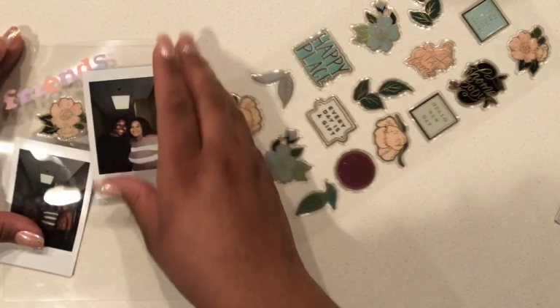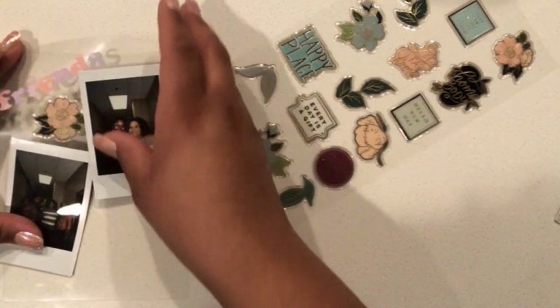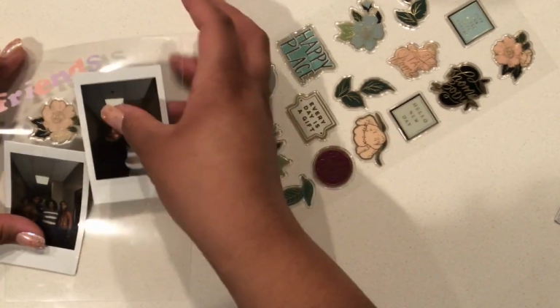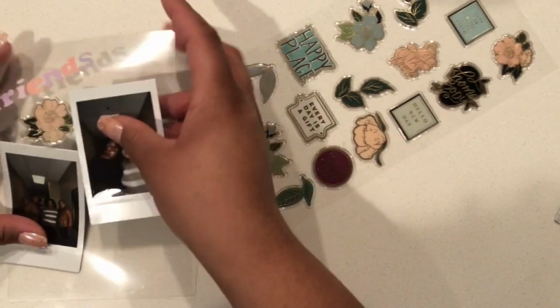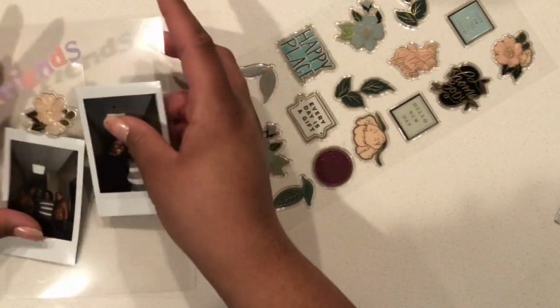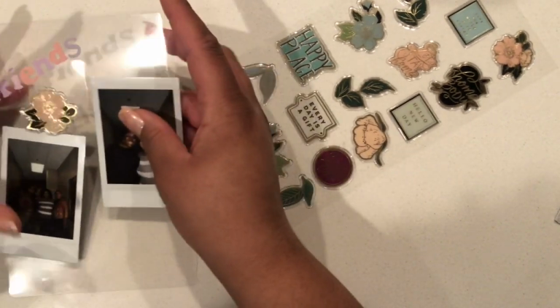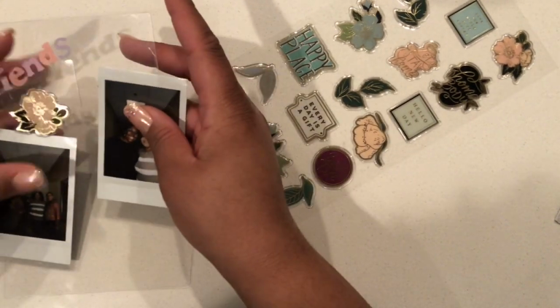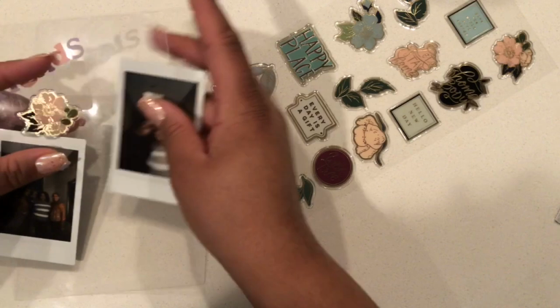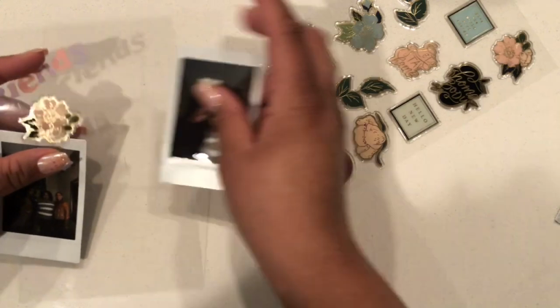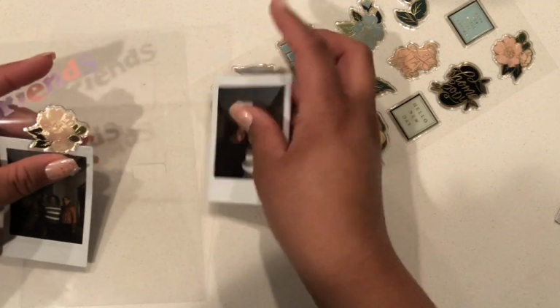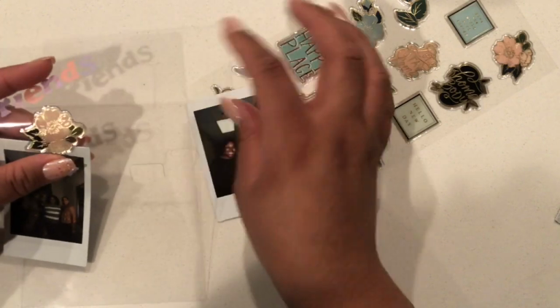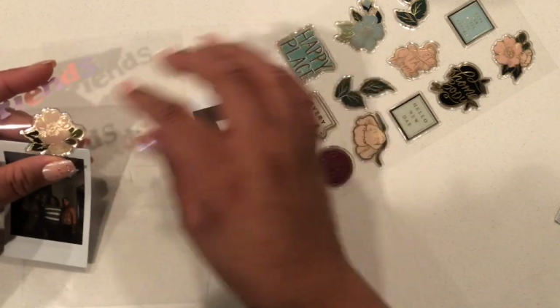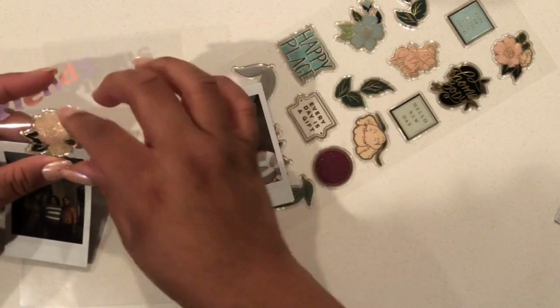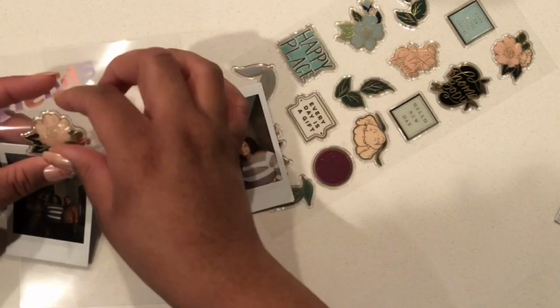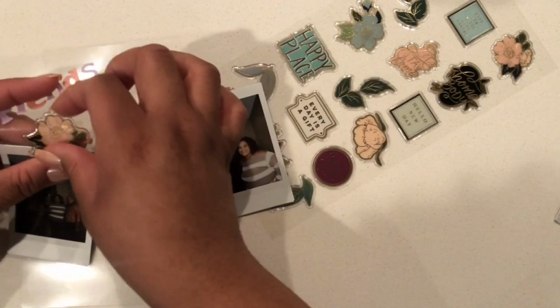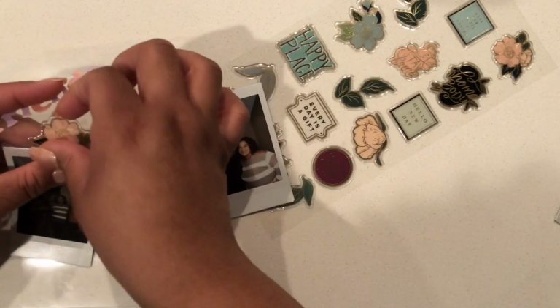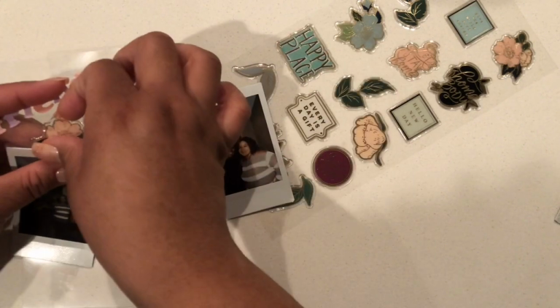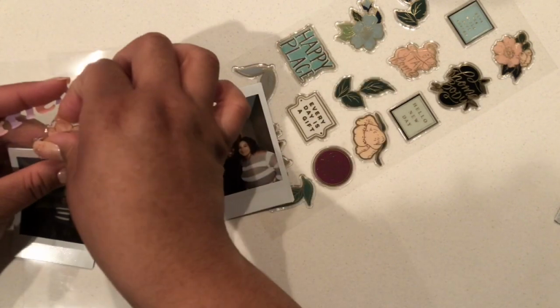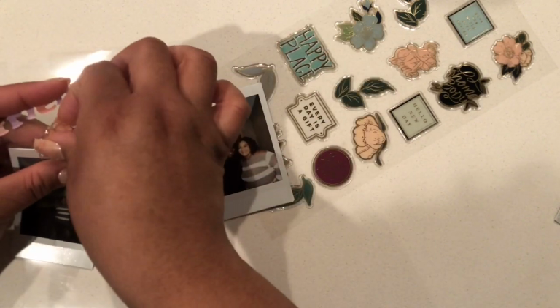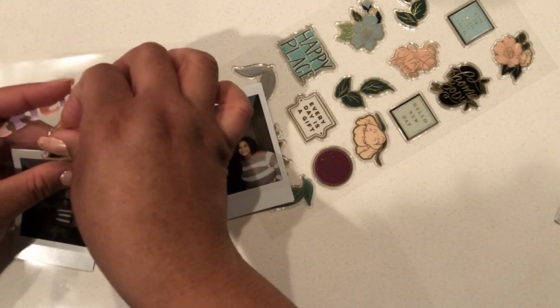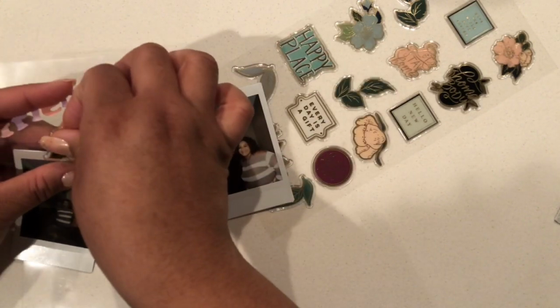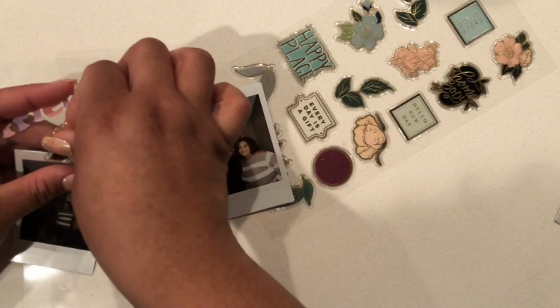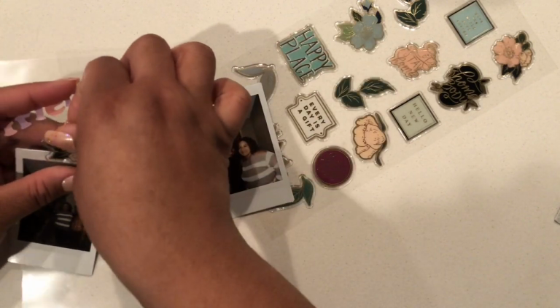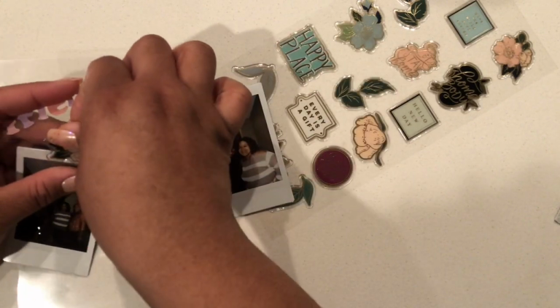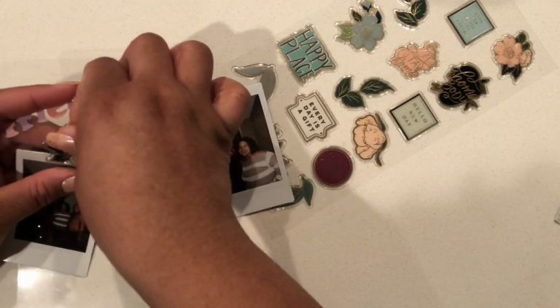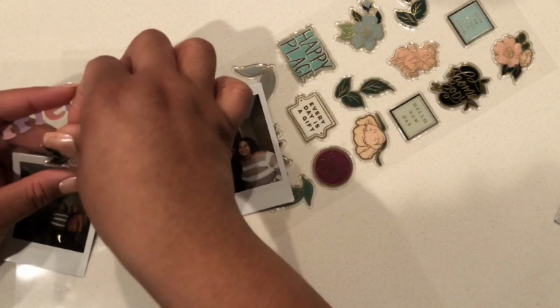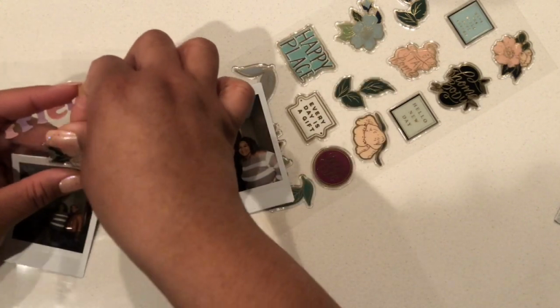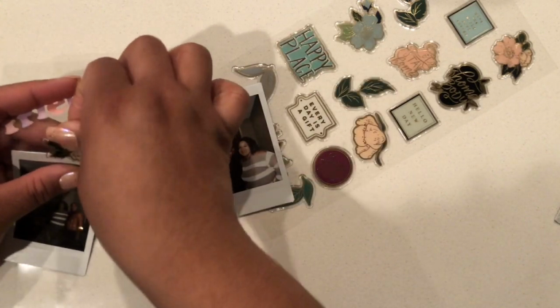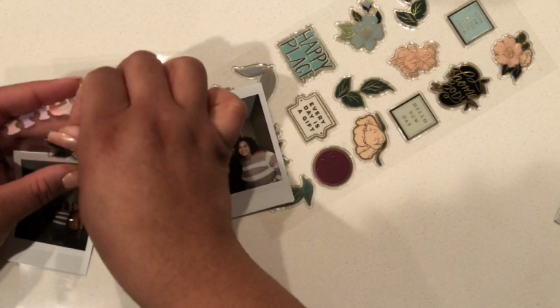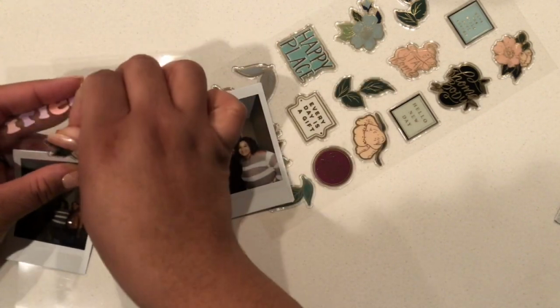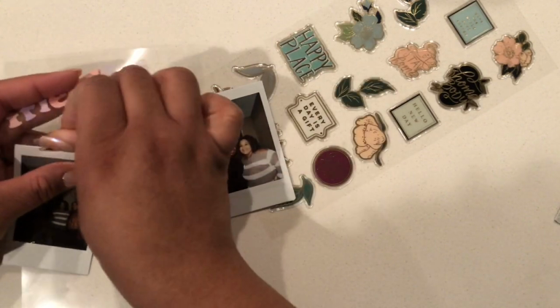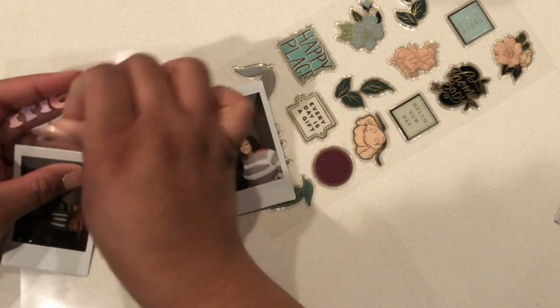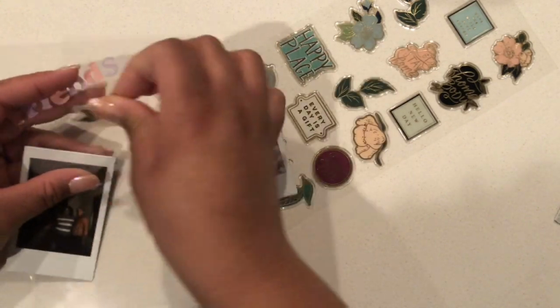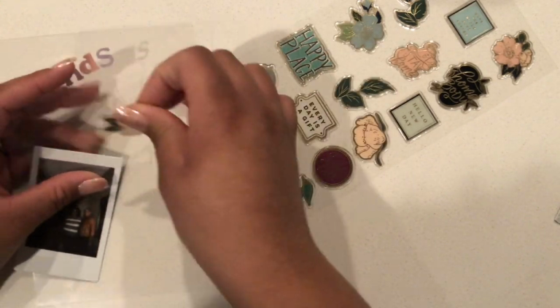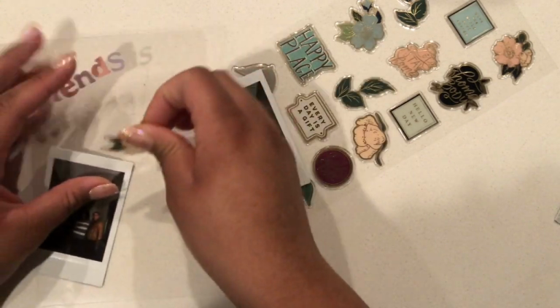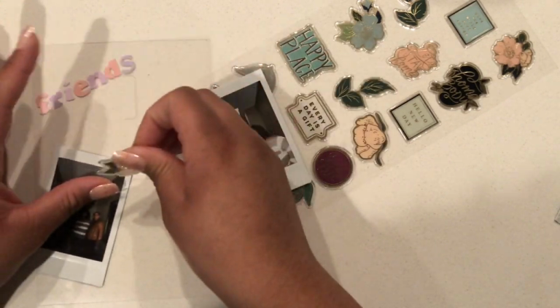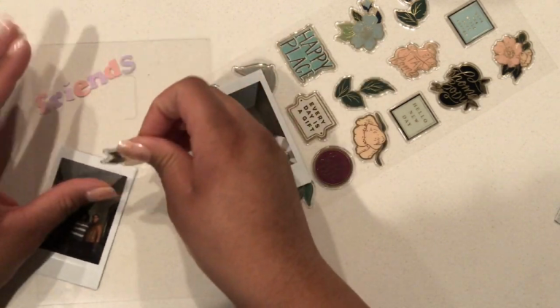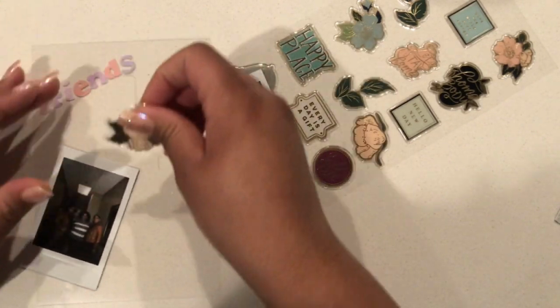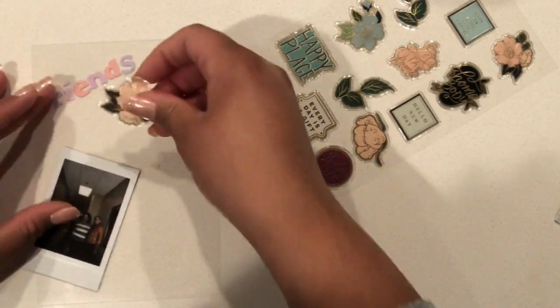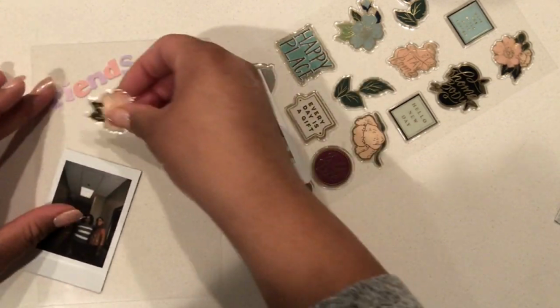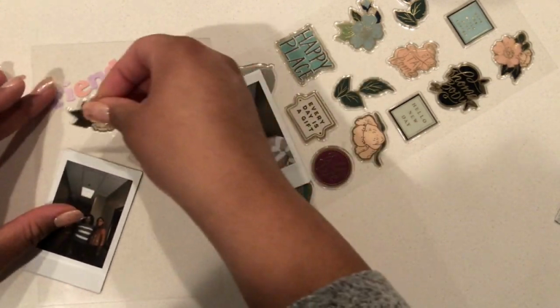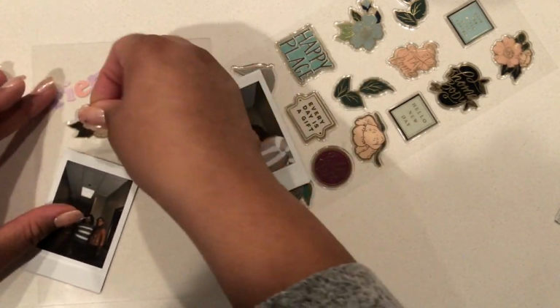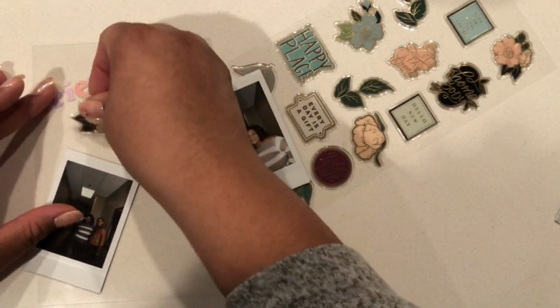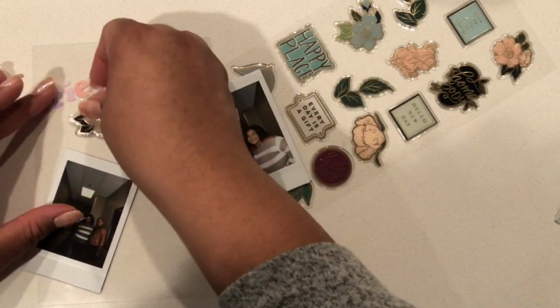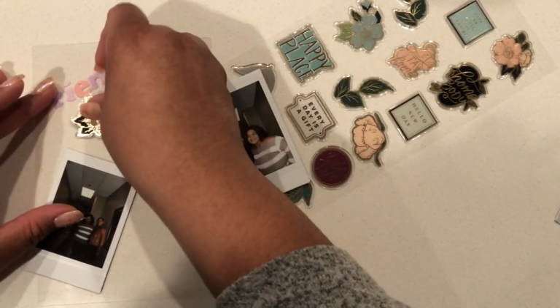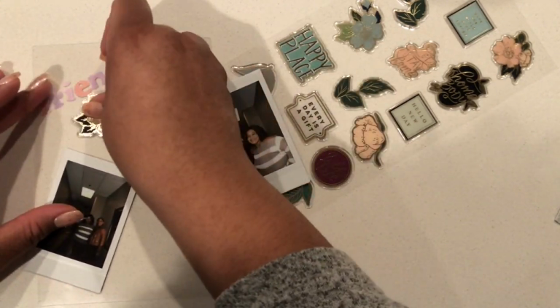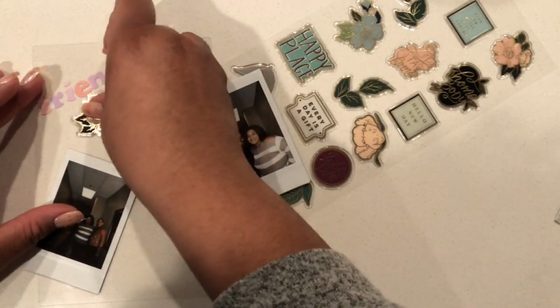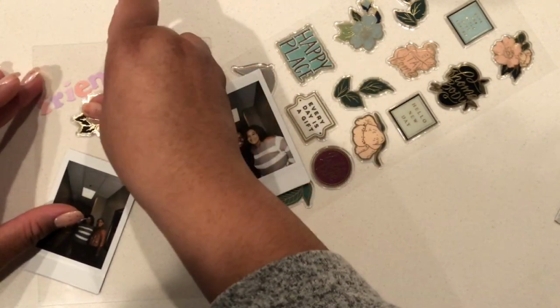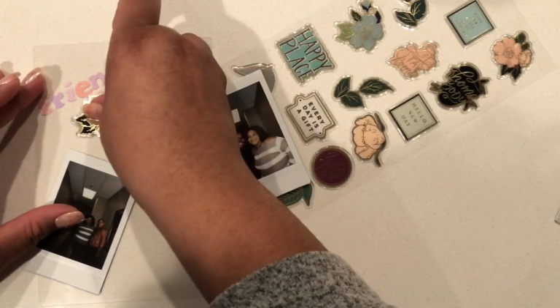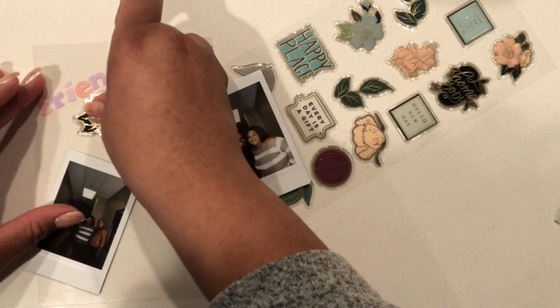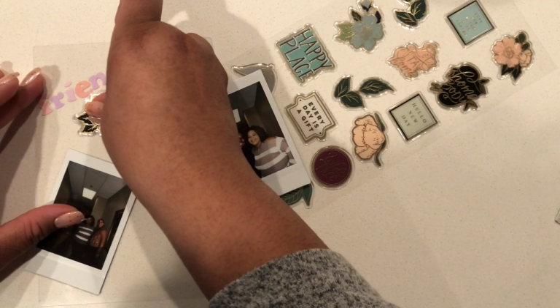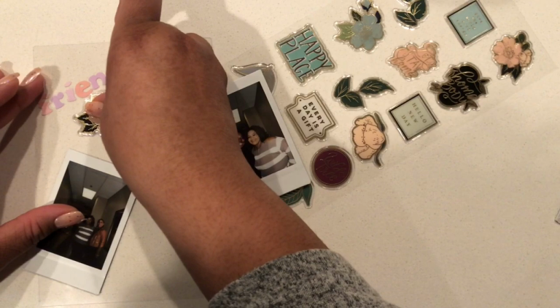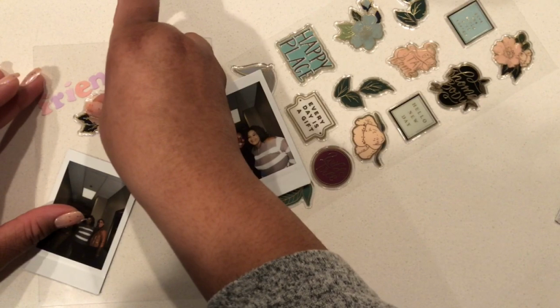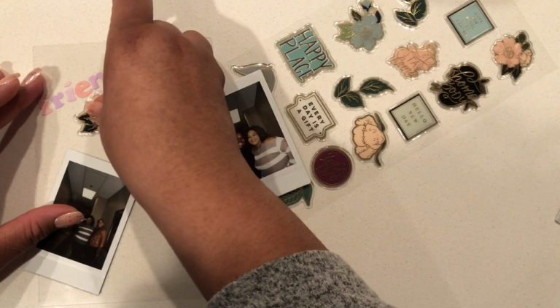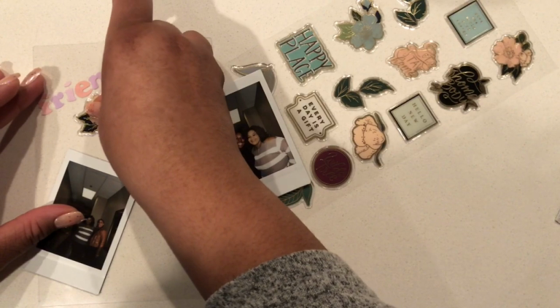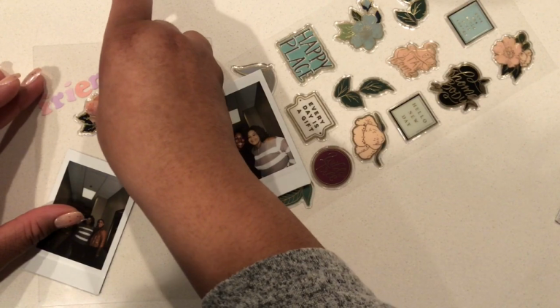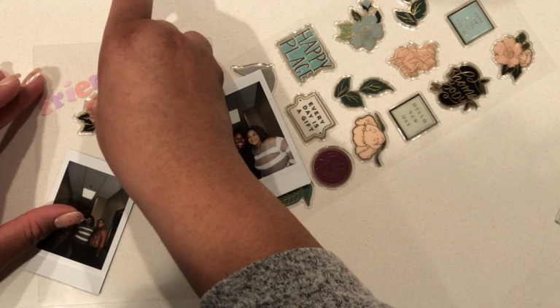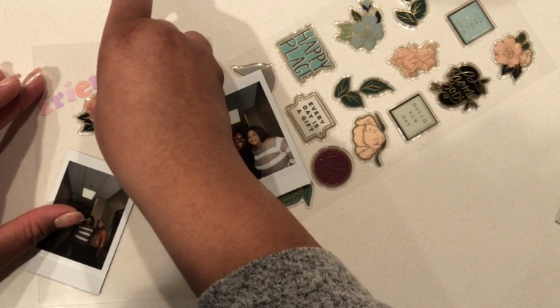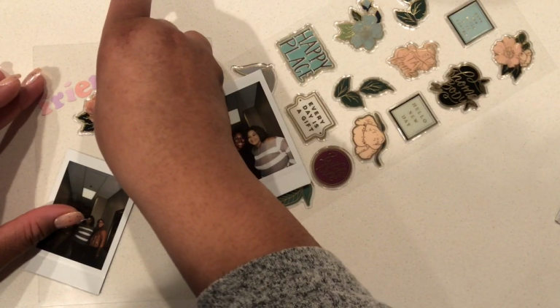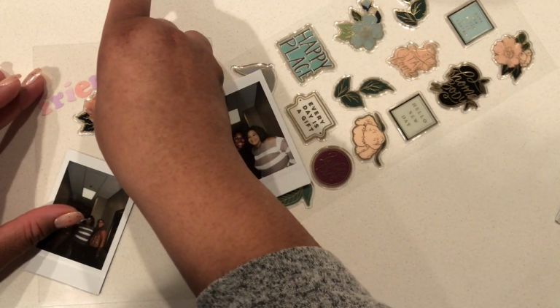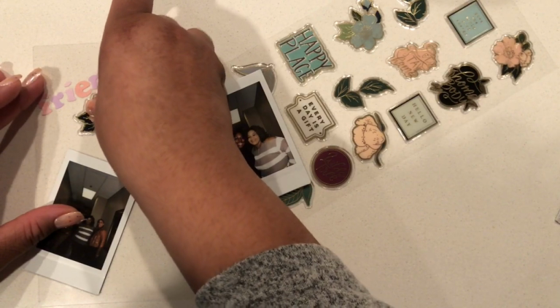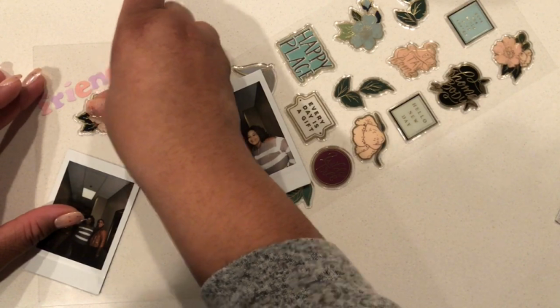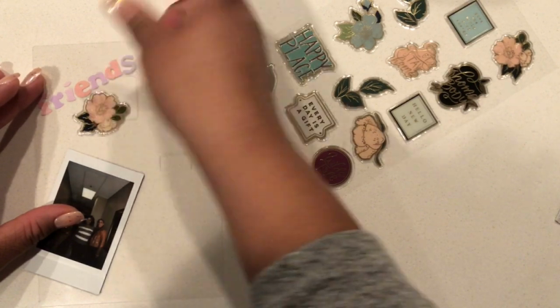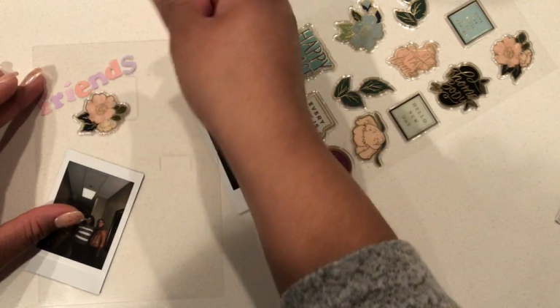What I like about these stickers is that because they're on plastic, they're really easy to peel up, so when I need to reposition them it's really easy.